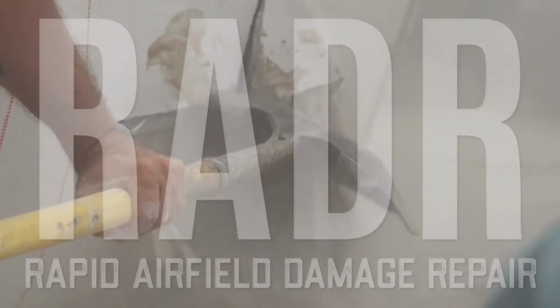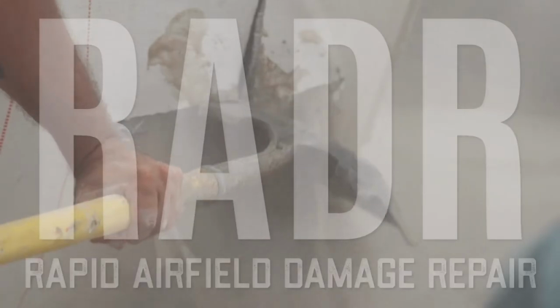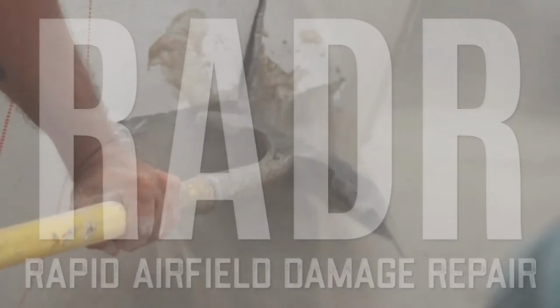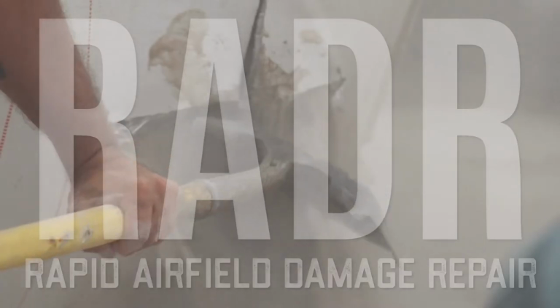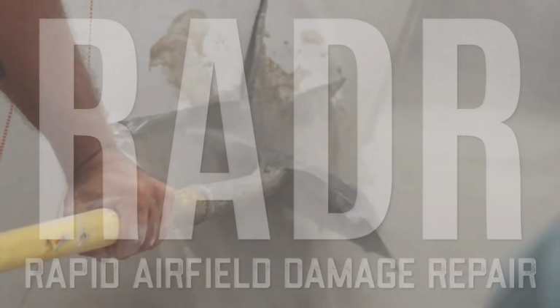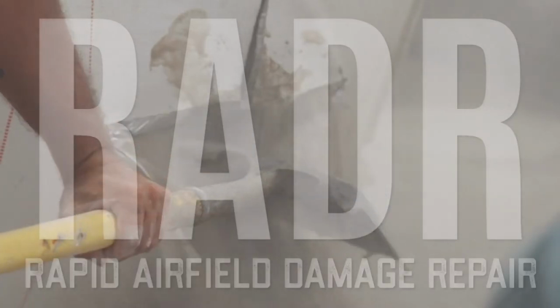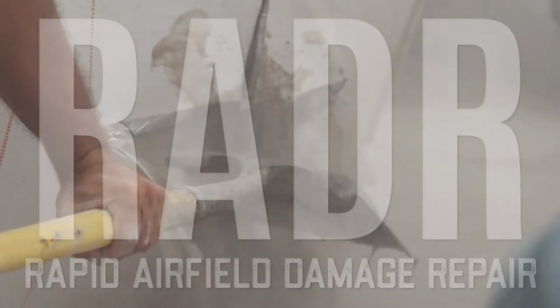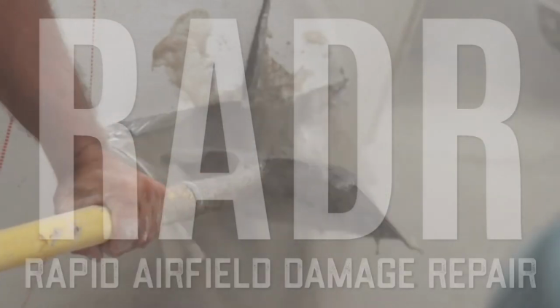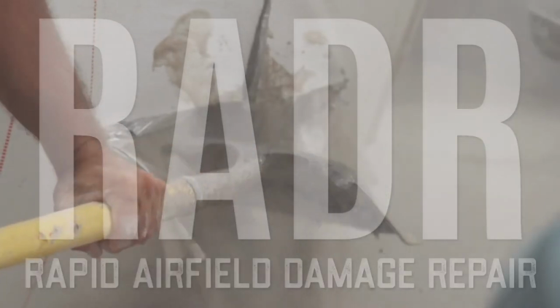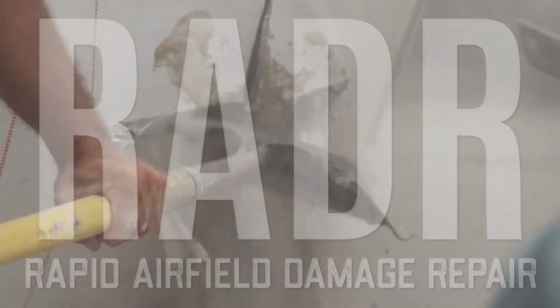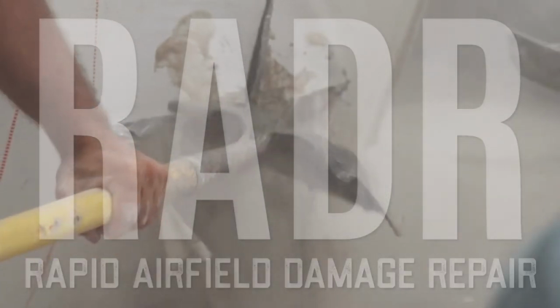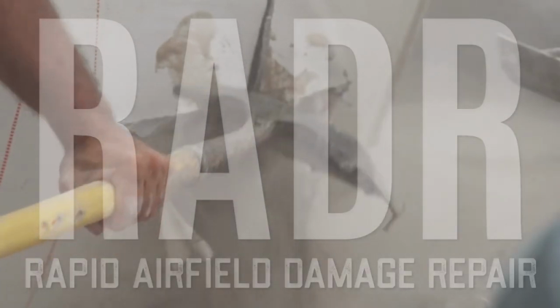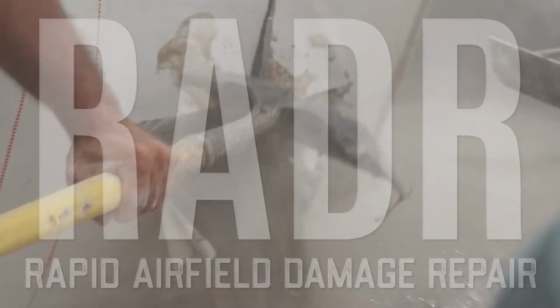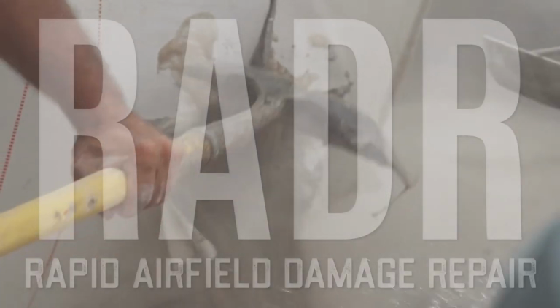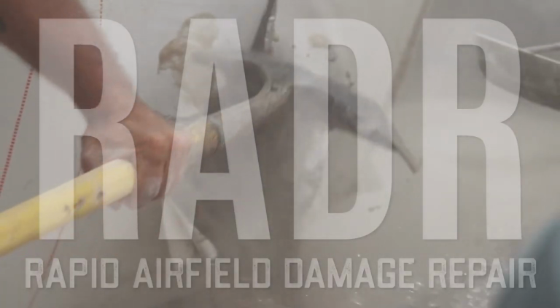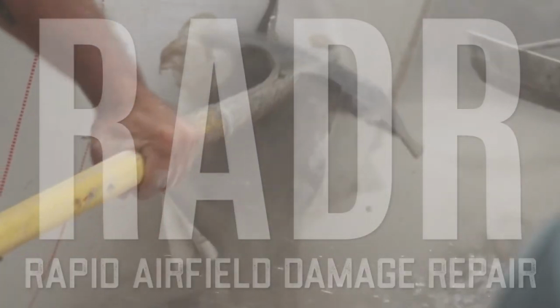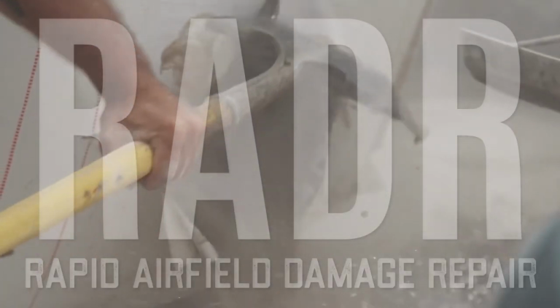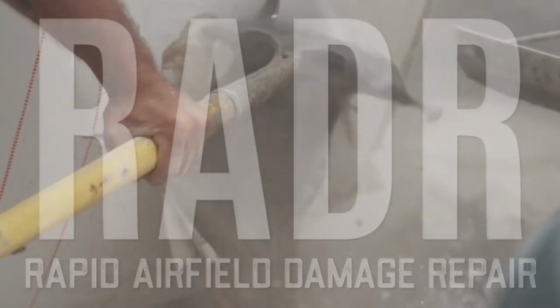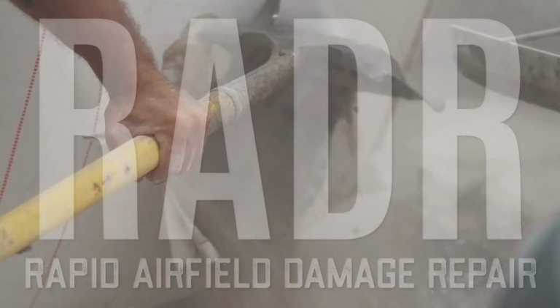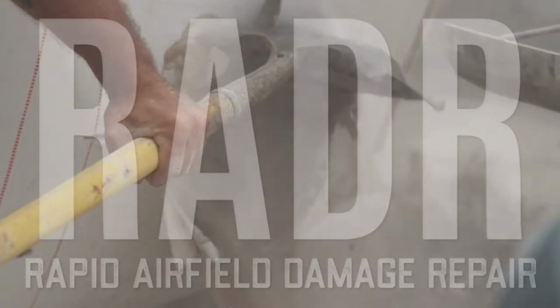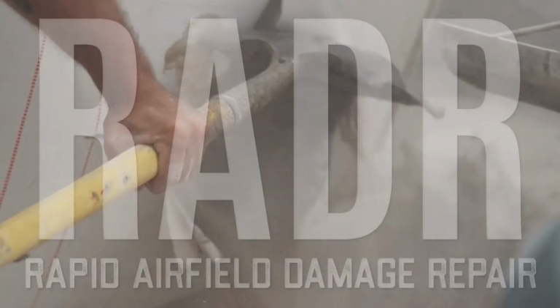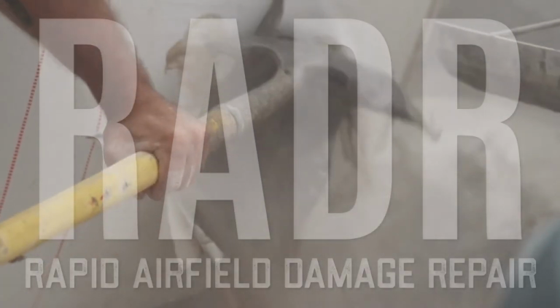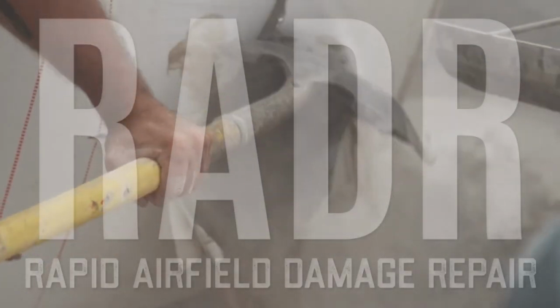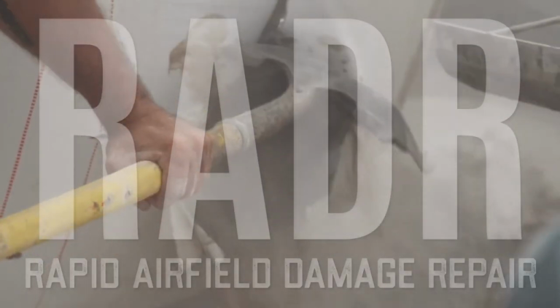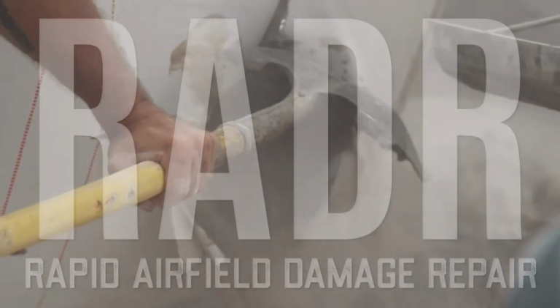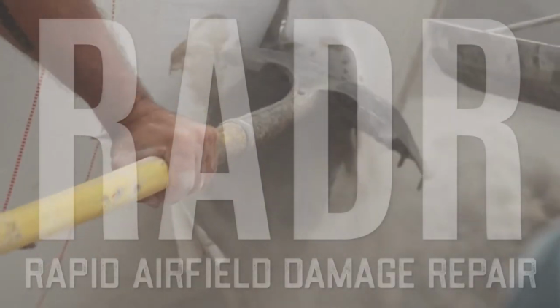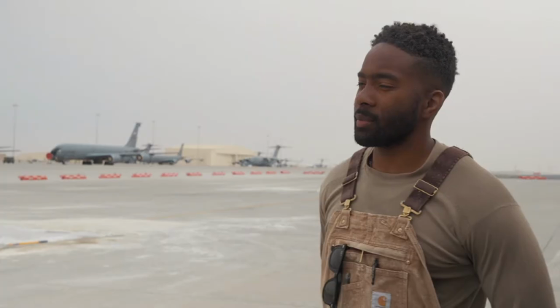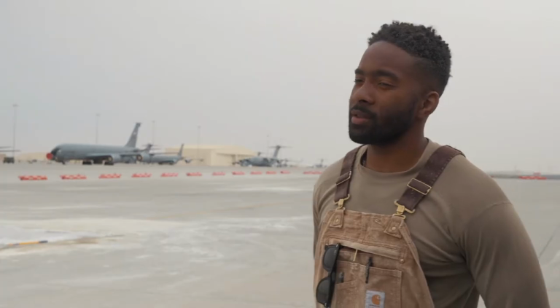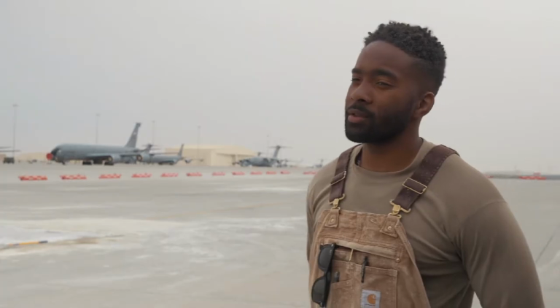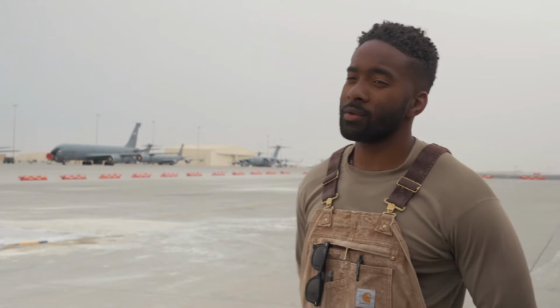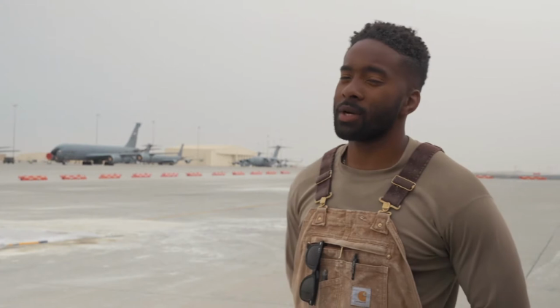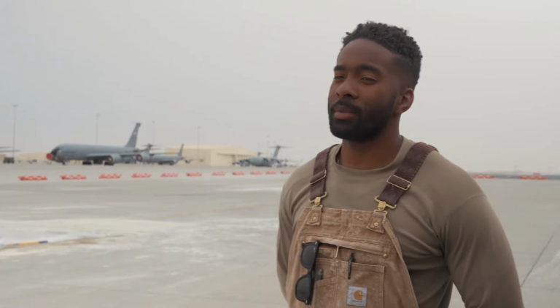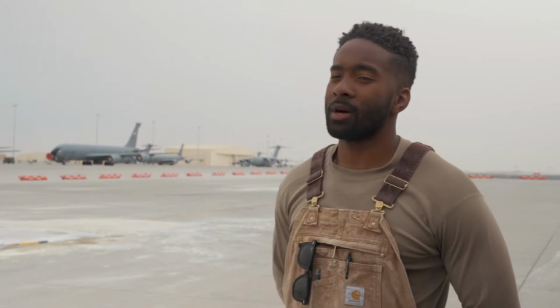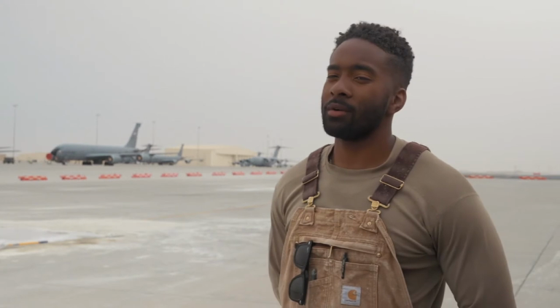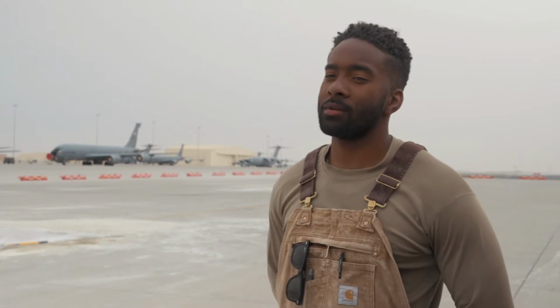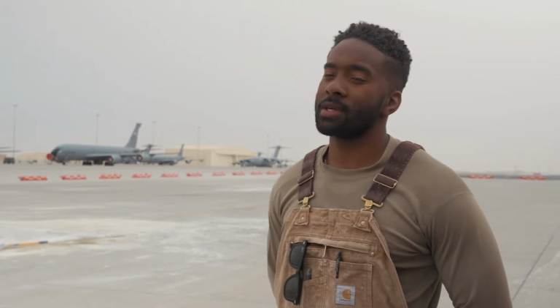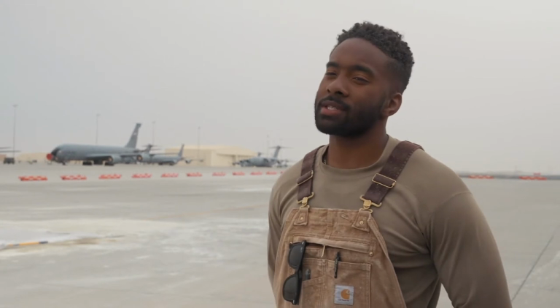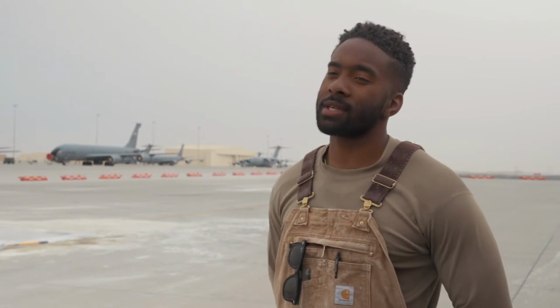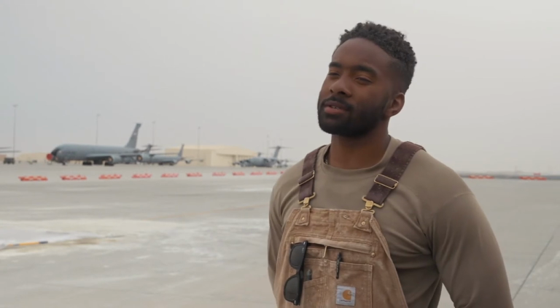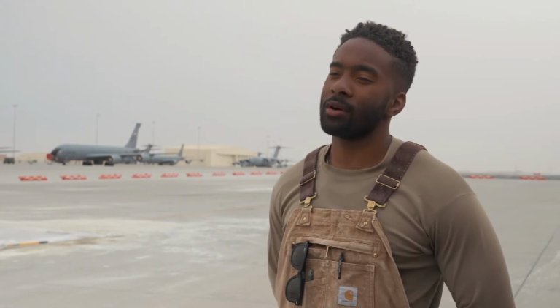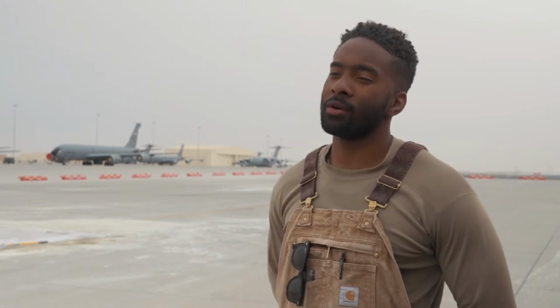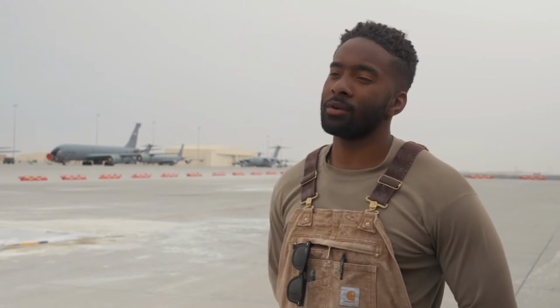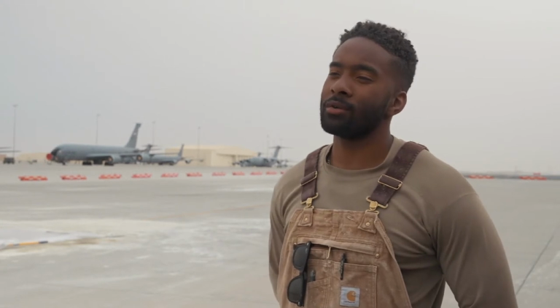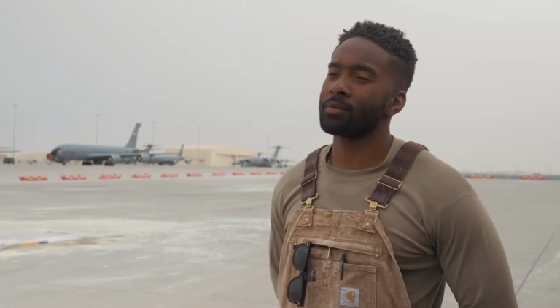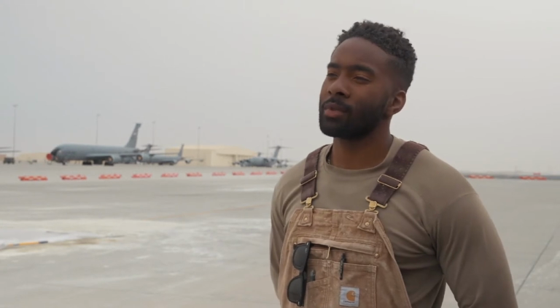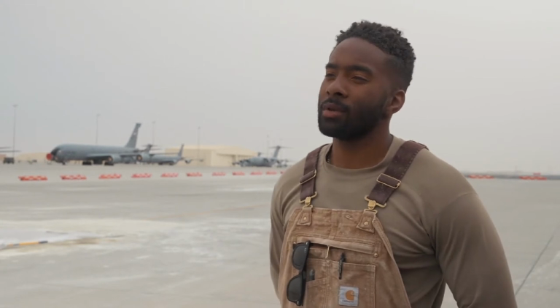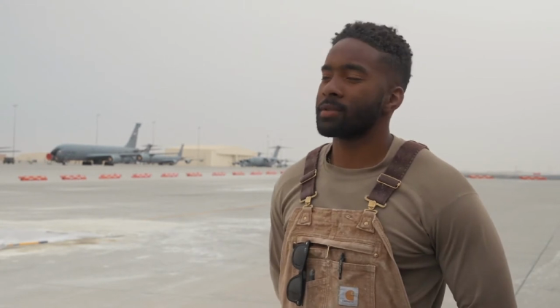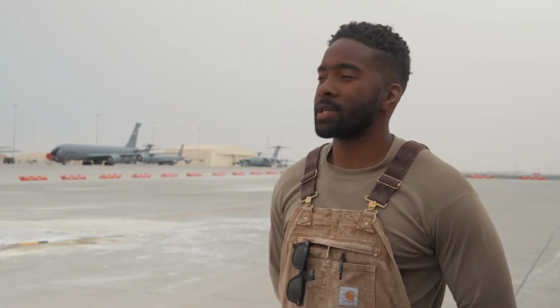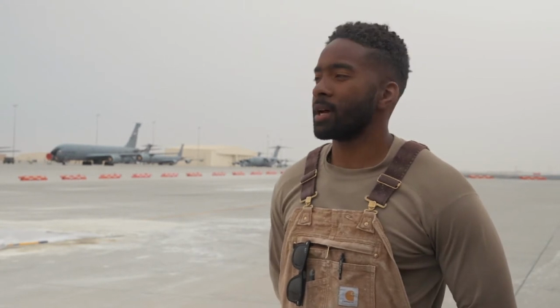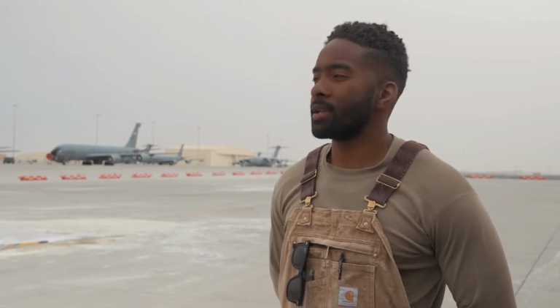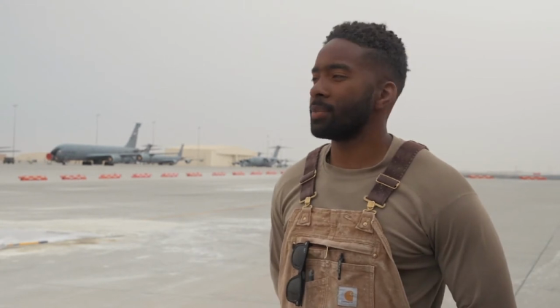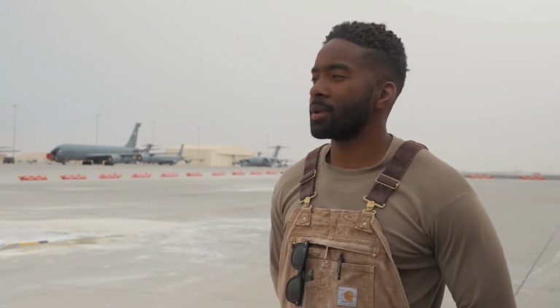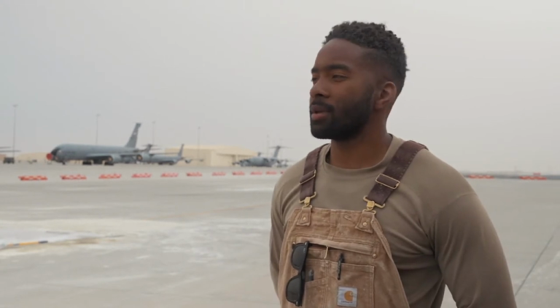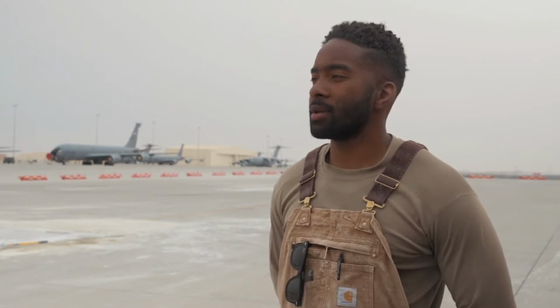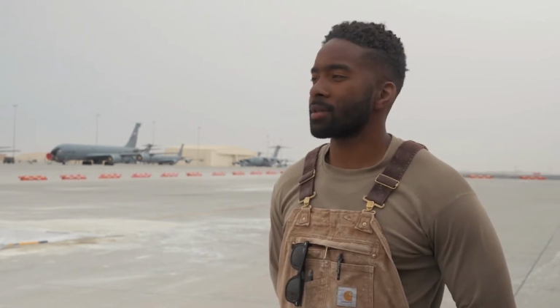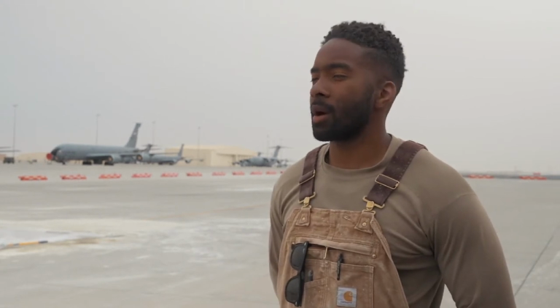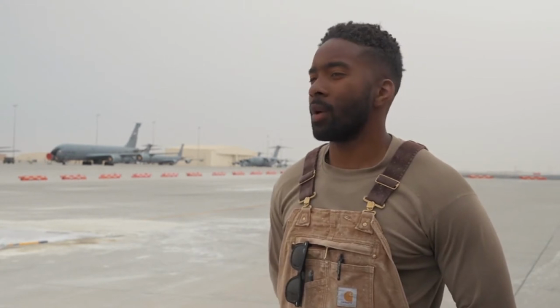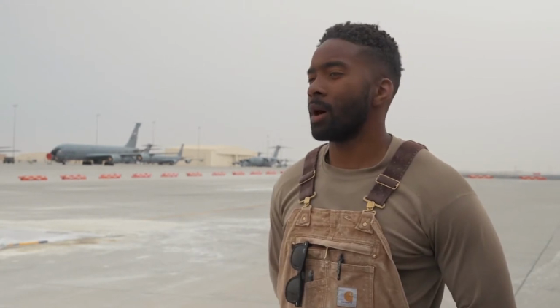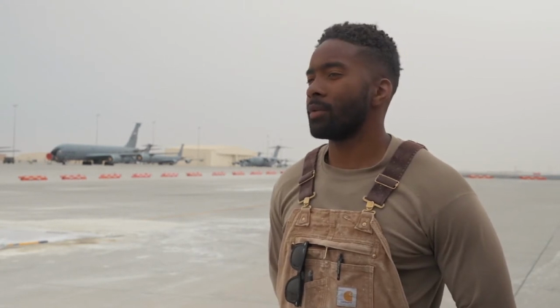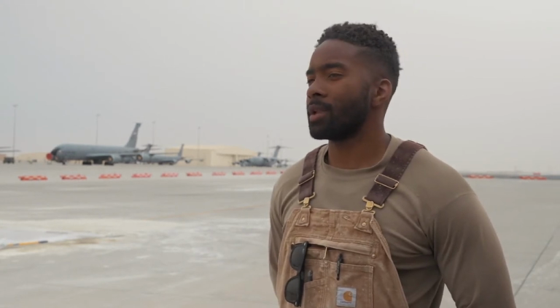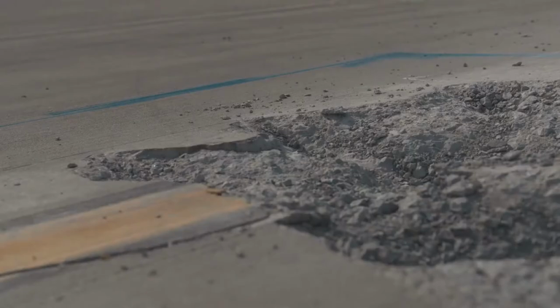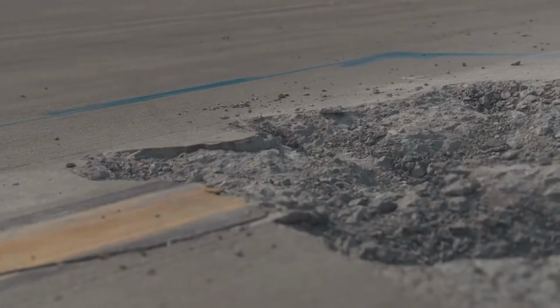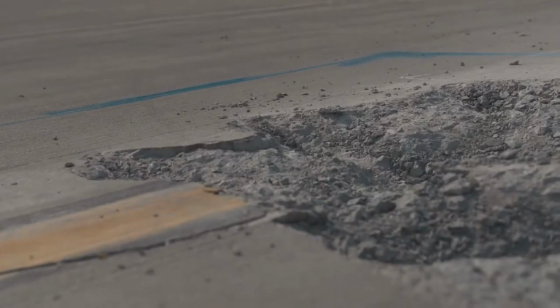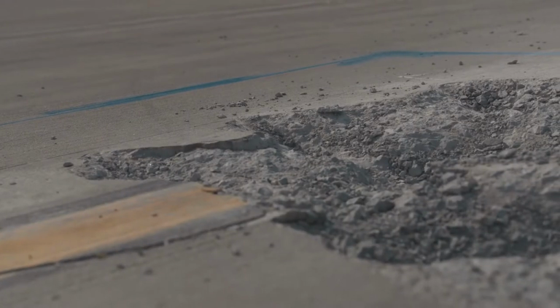So RAIDER is Rapid Airfield Damage Repair. Basically we come out, we assess the hole, see how deep it is, how wide we need to cut.